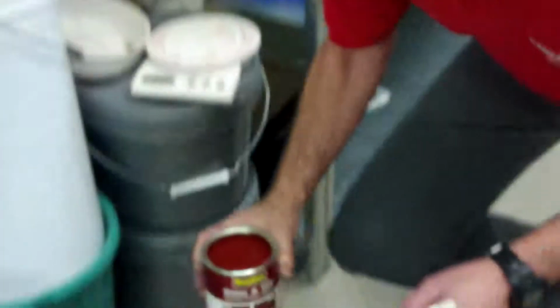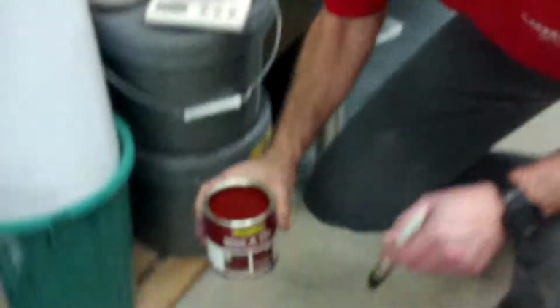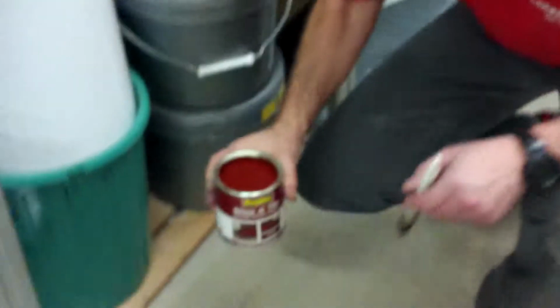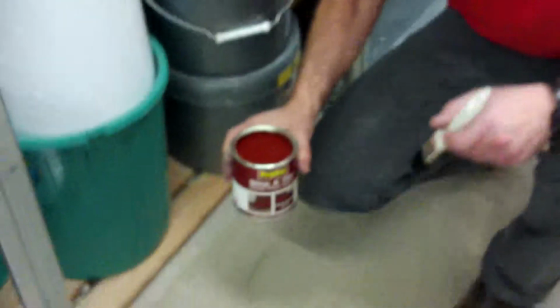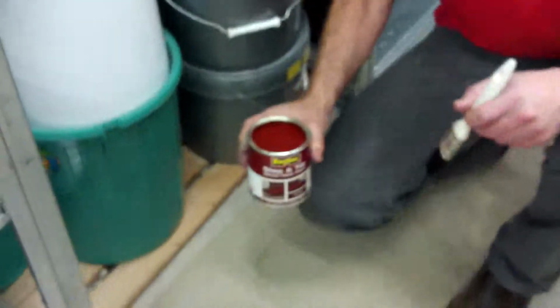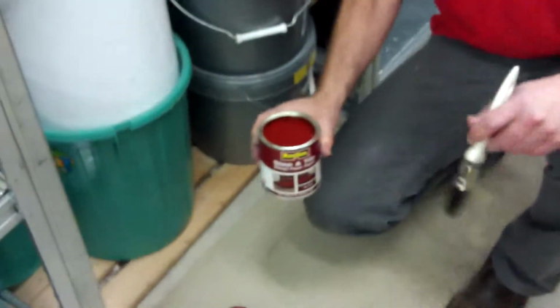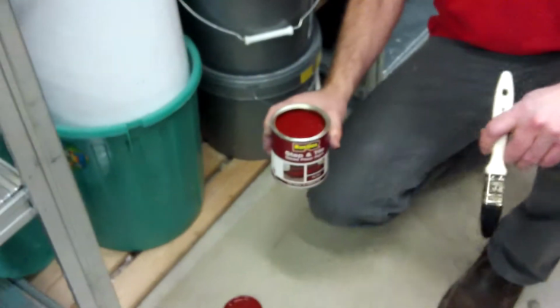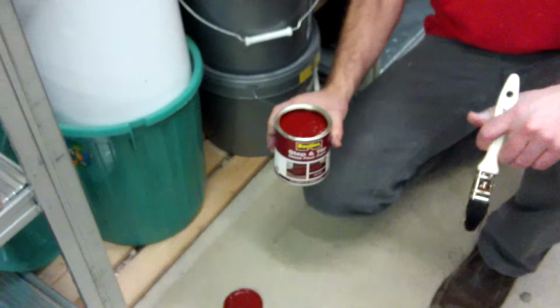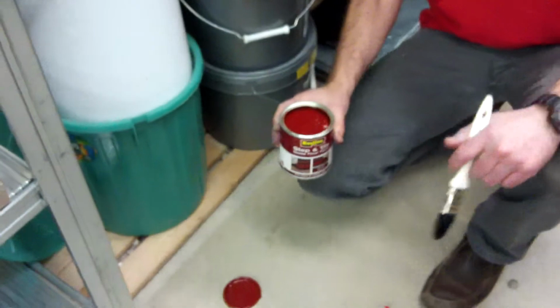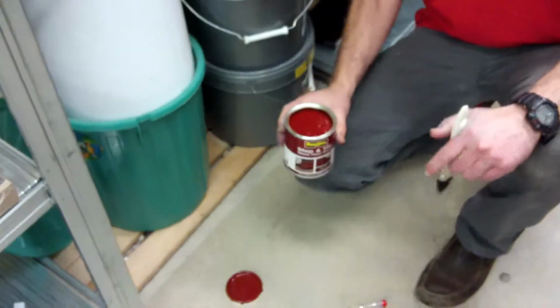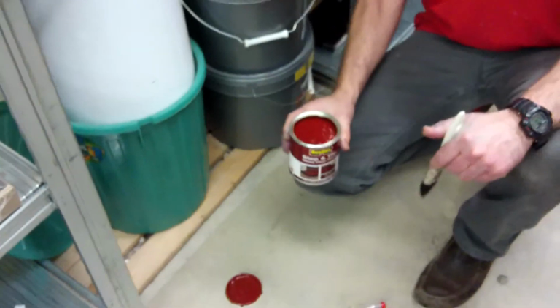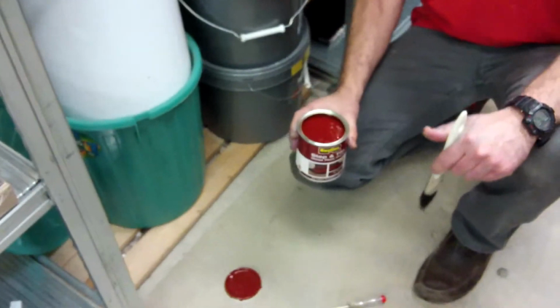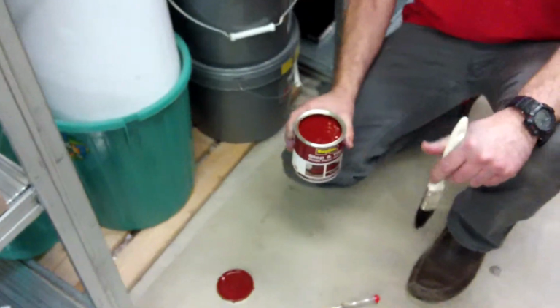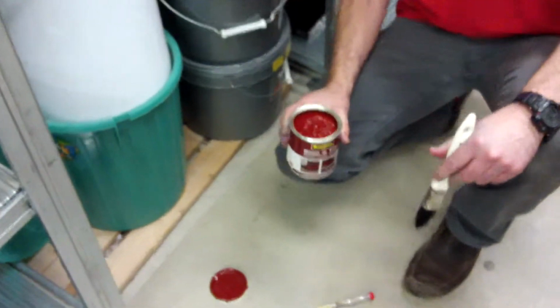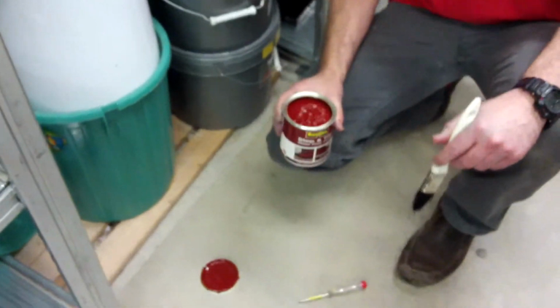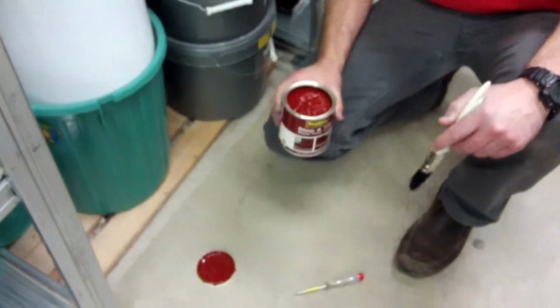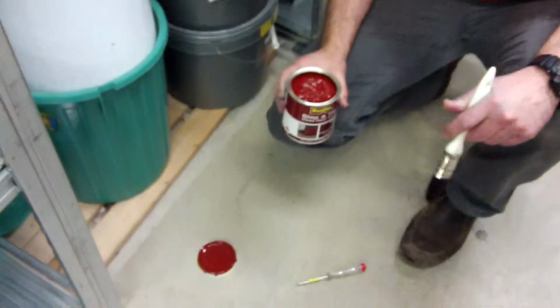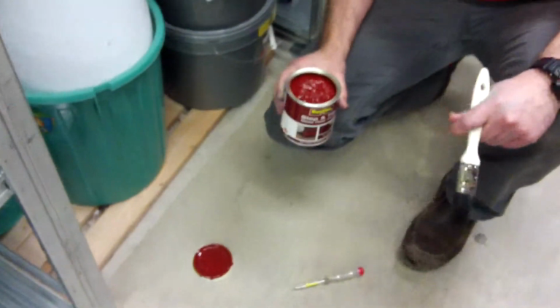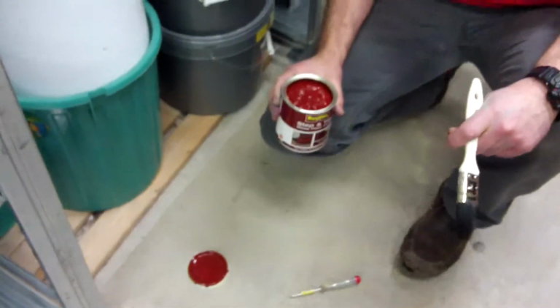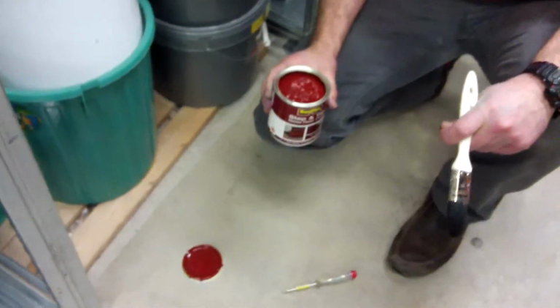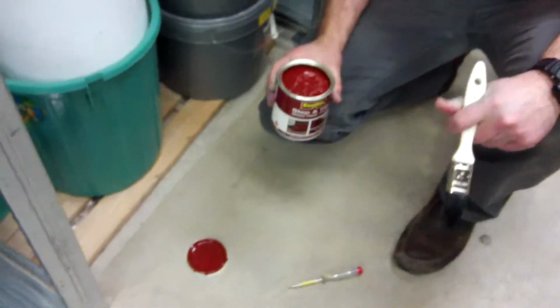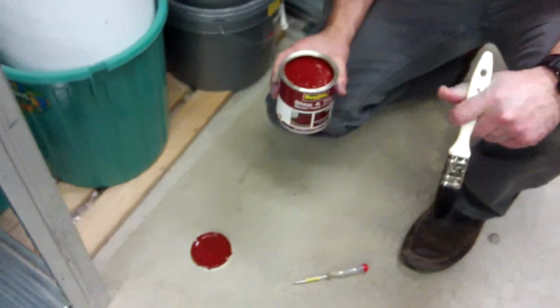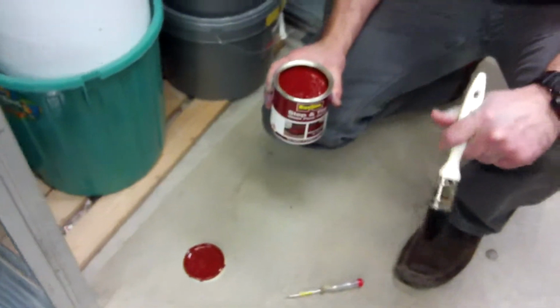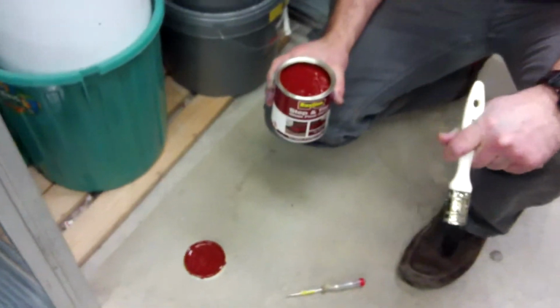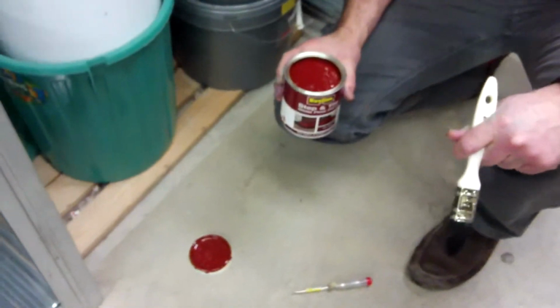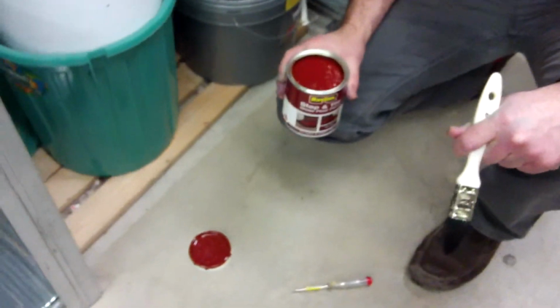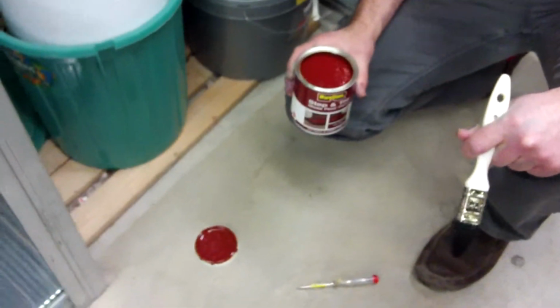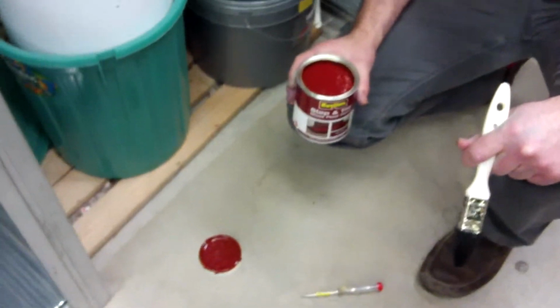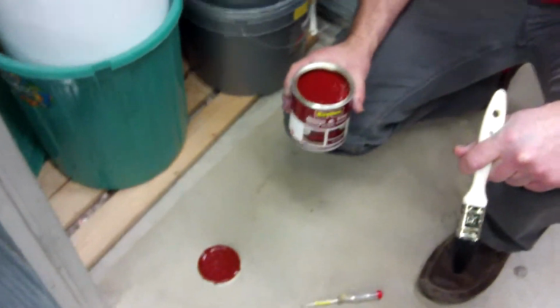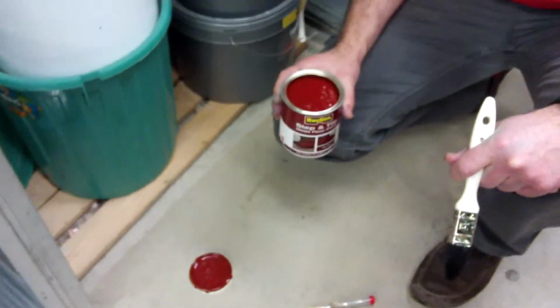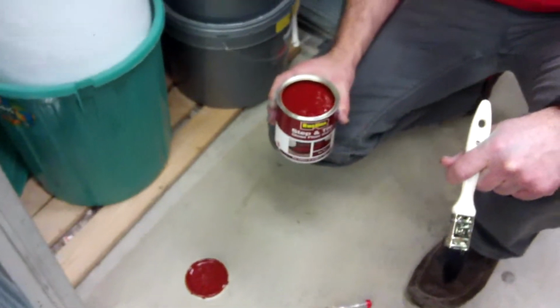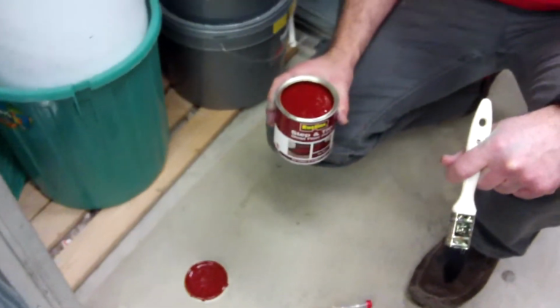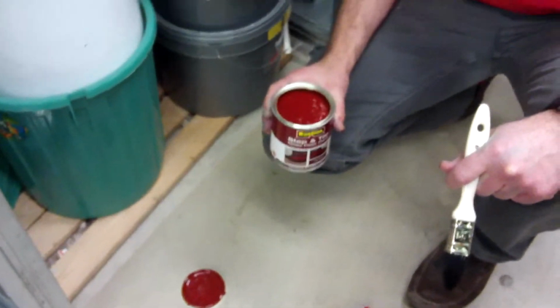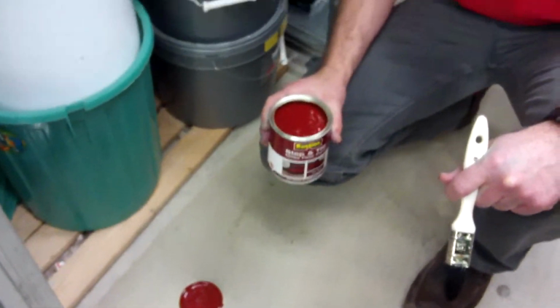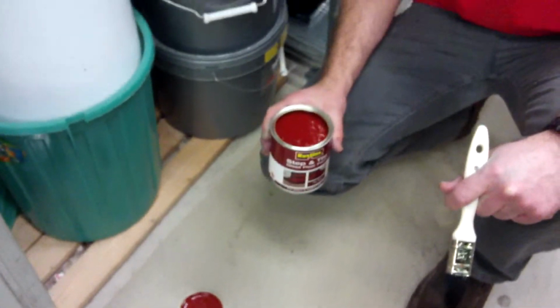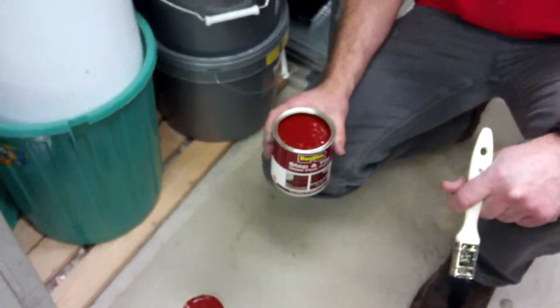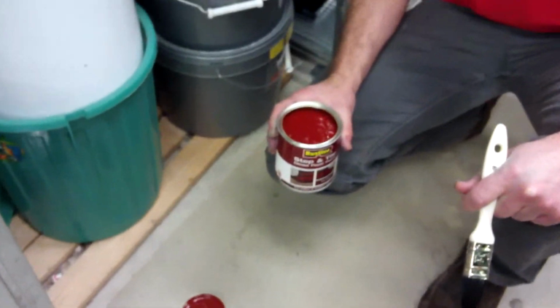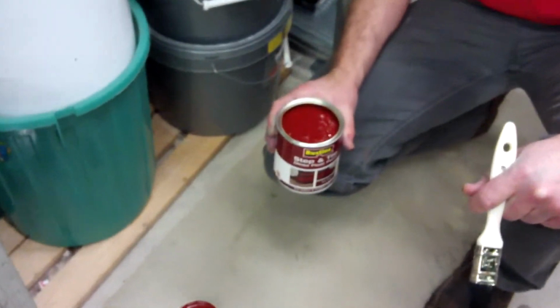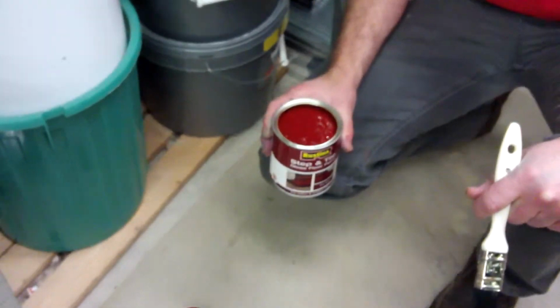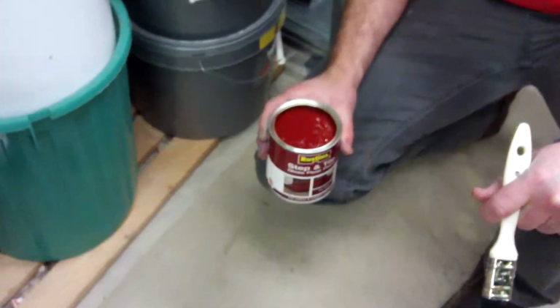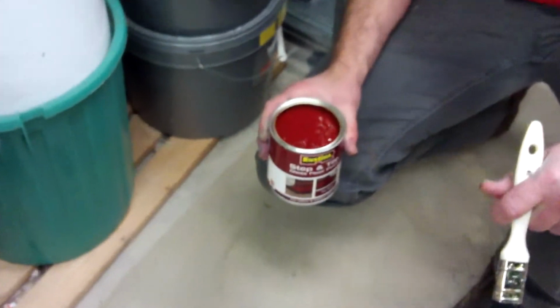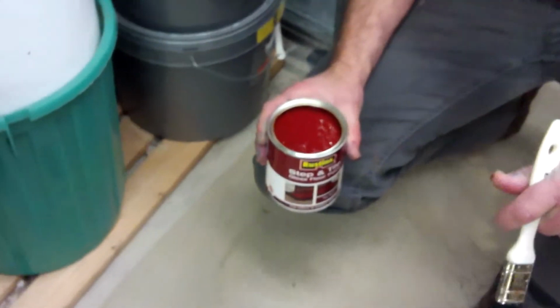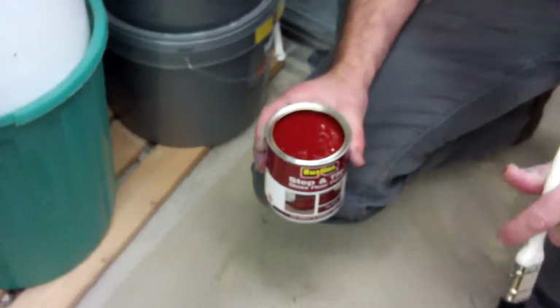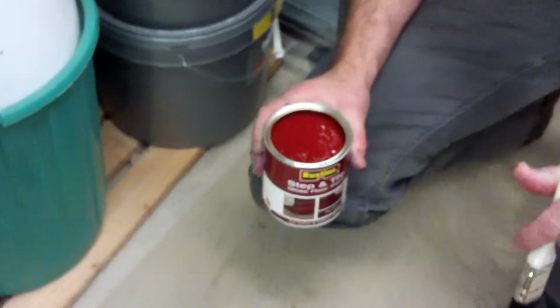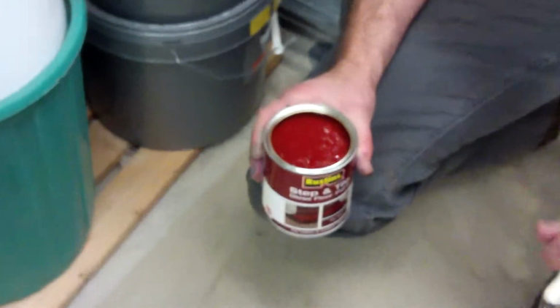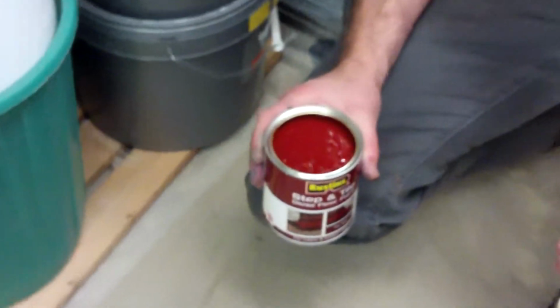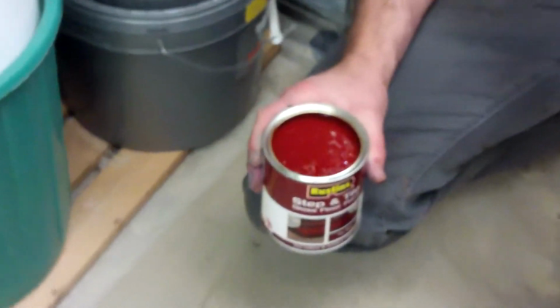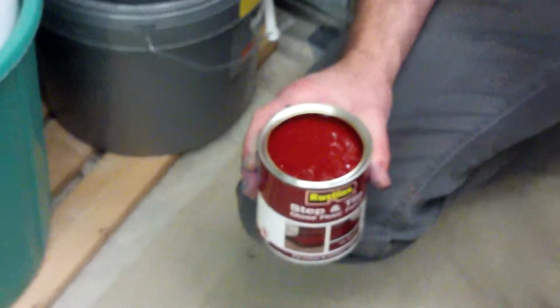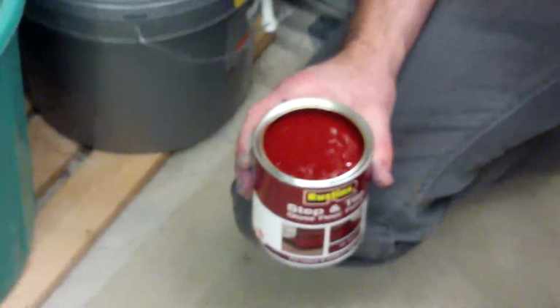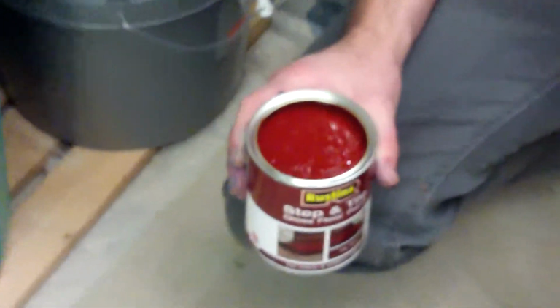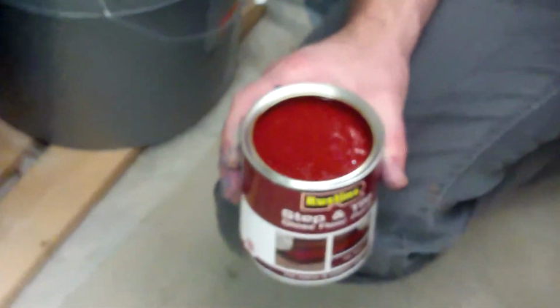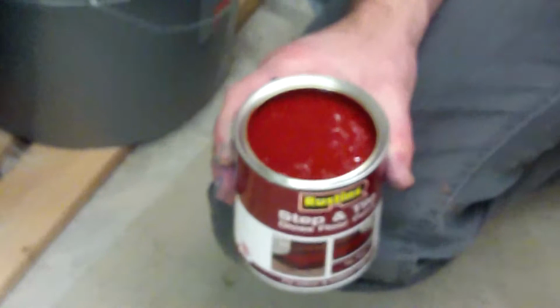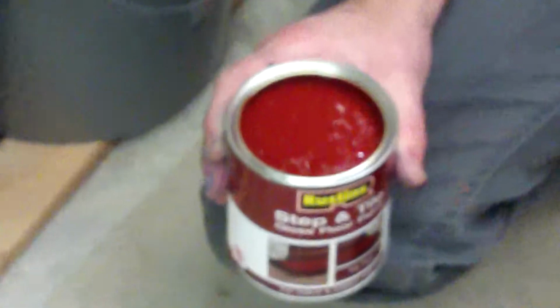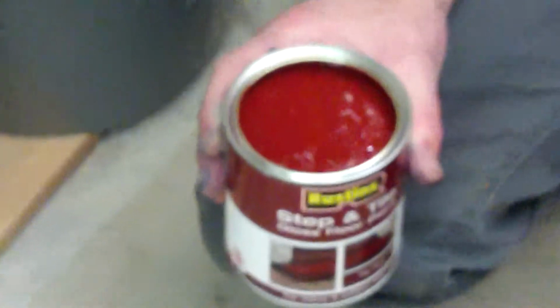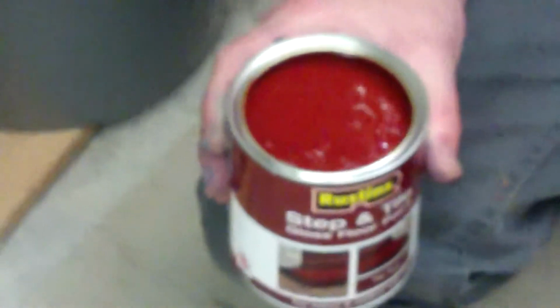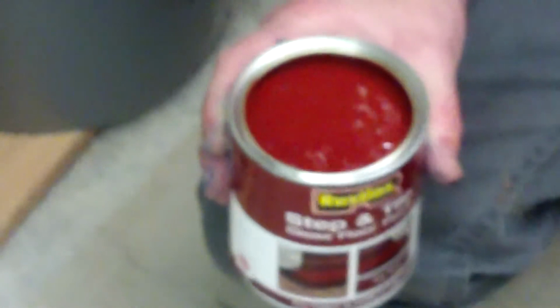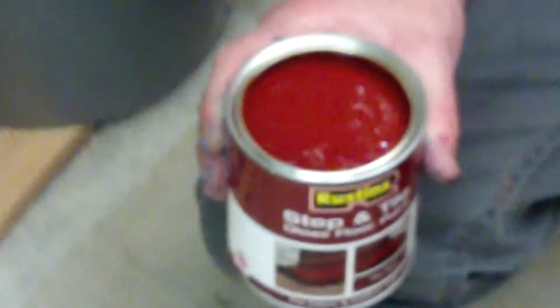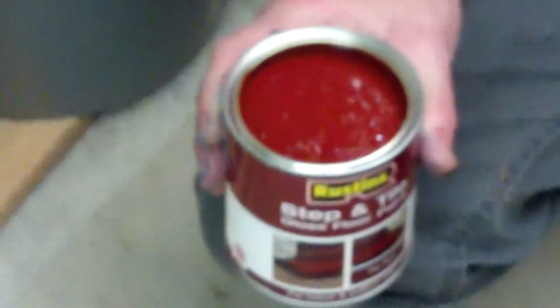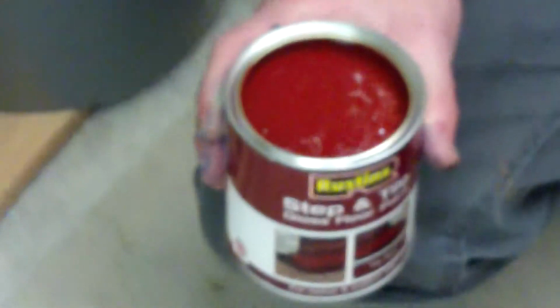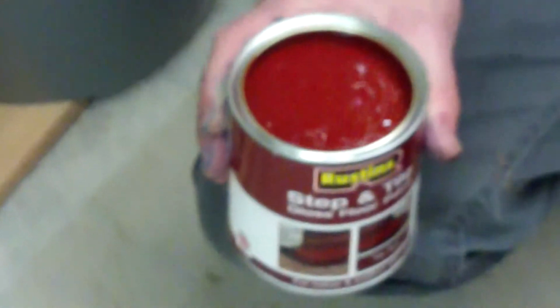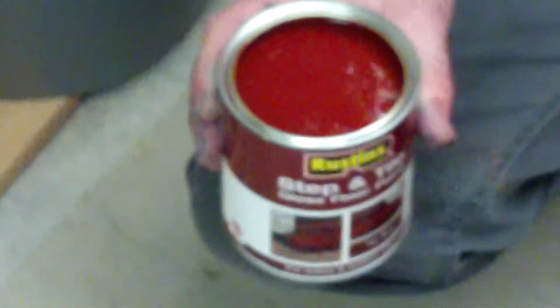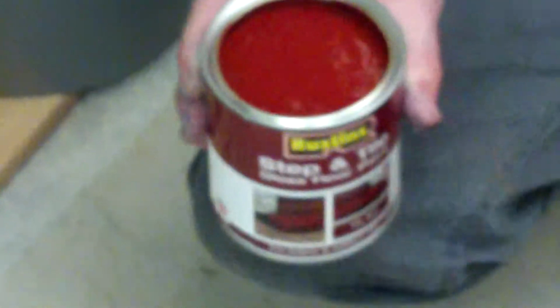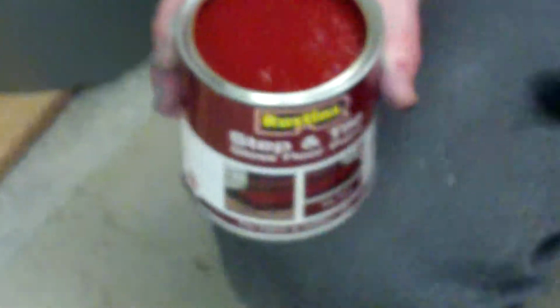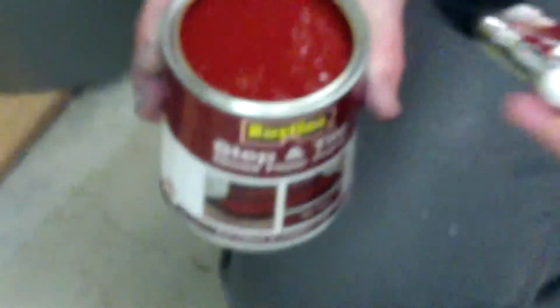Wash your paint brushes with white spirits. It's going to be dry in about six hours, so you can put on another coat after that time.